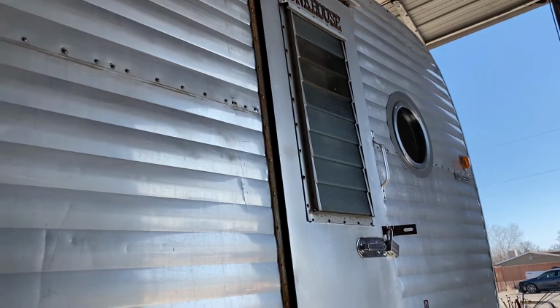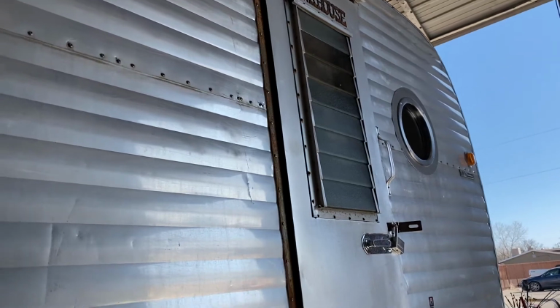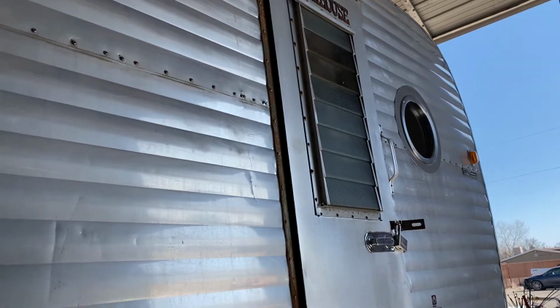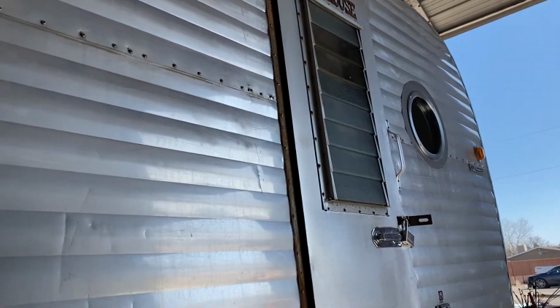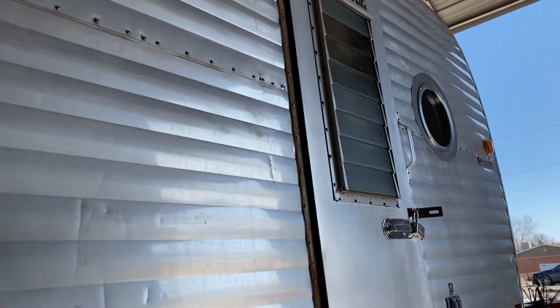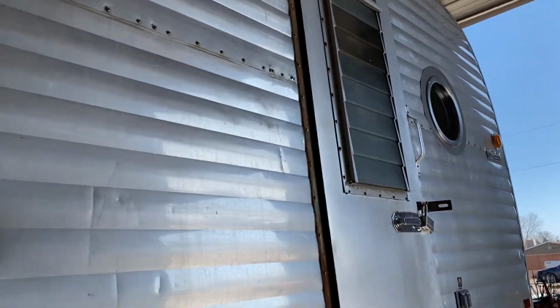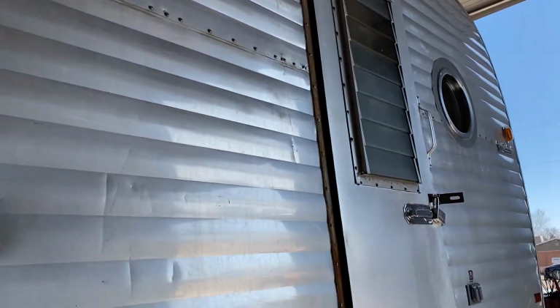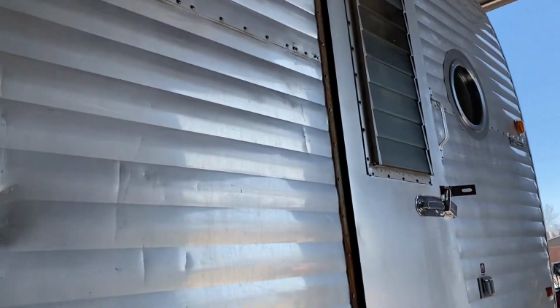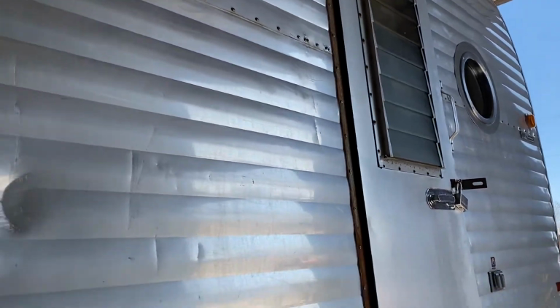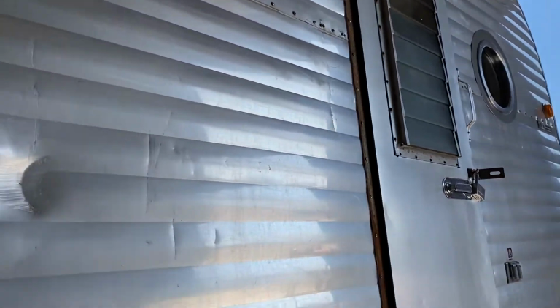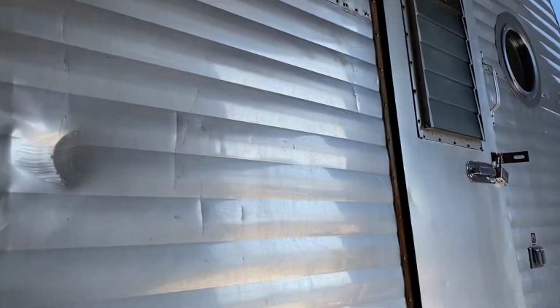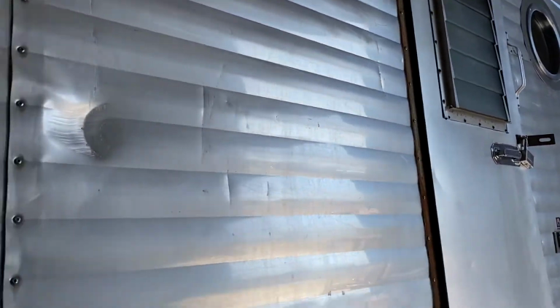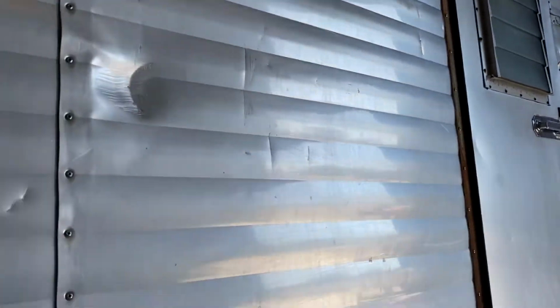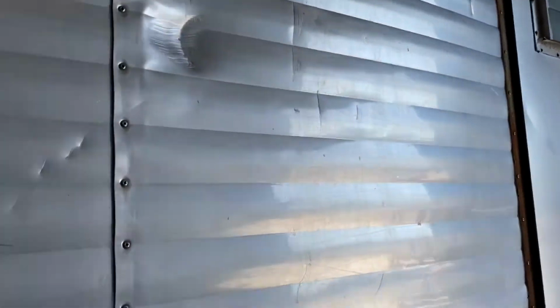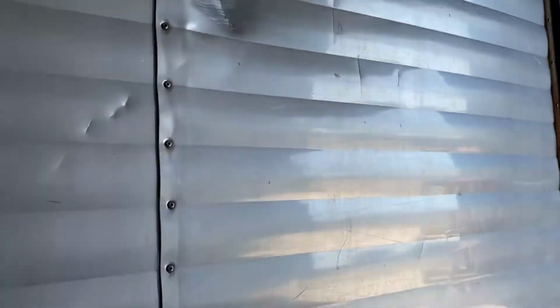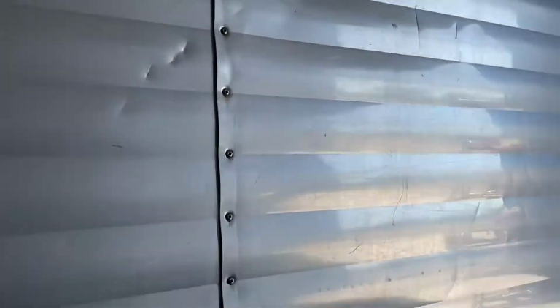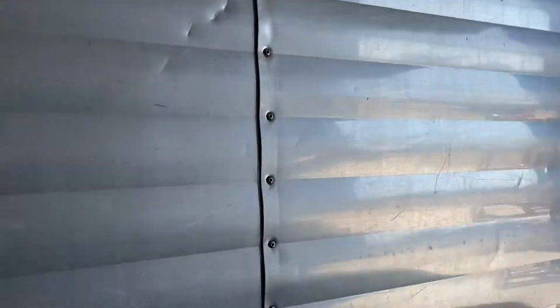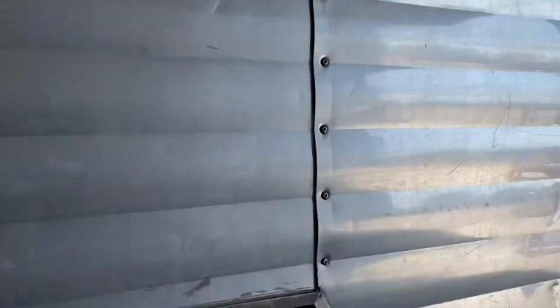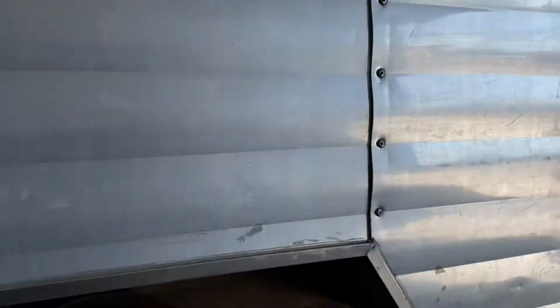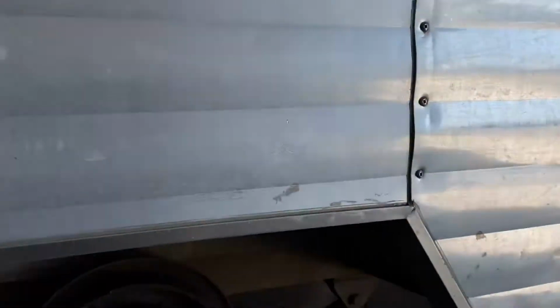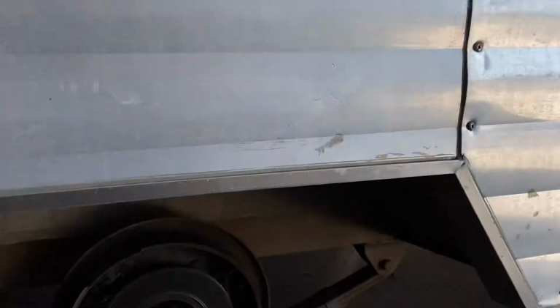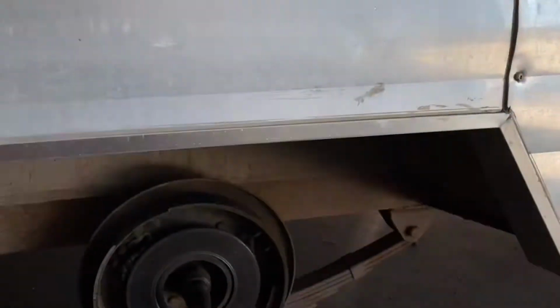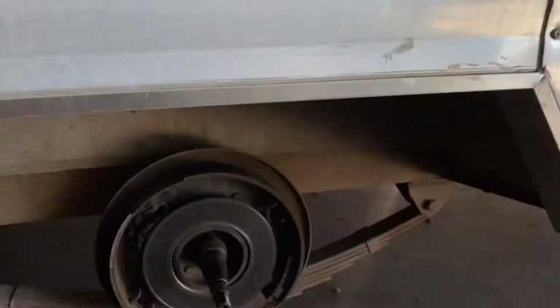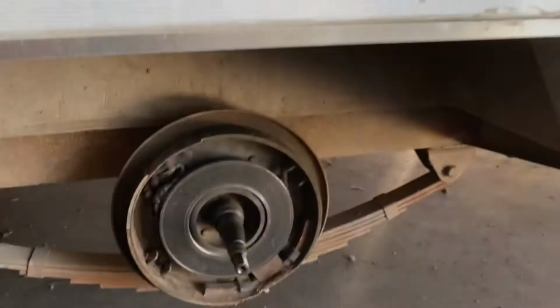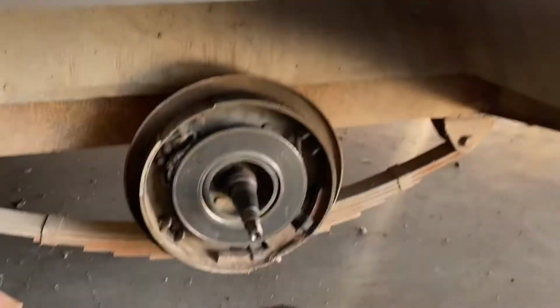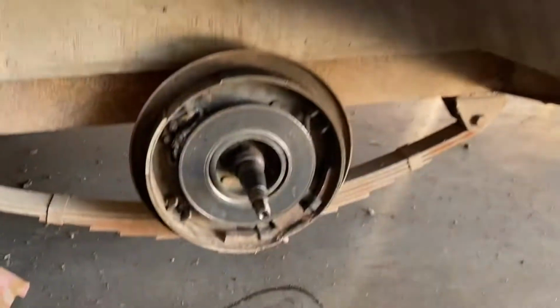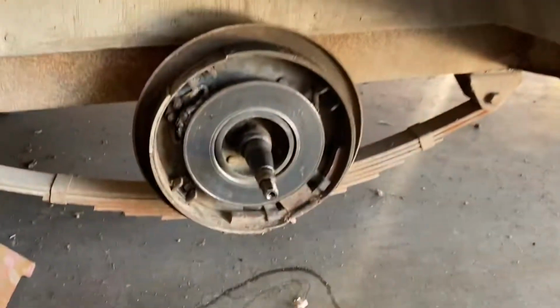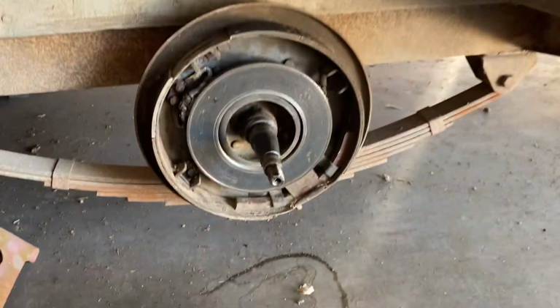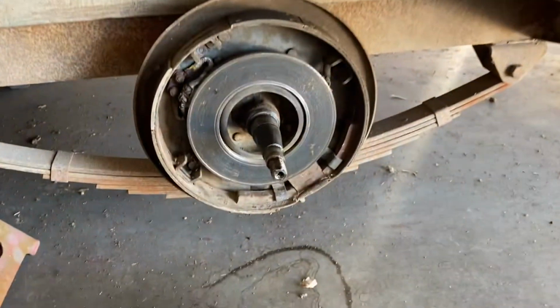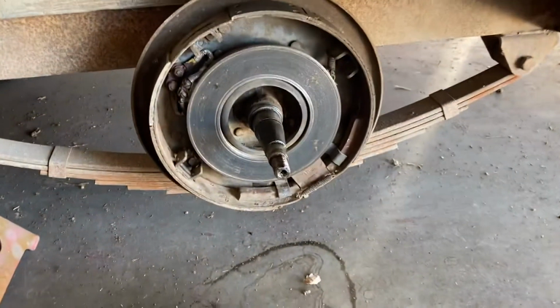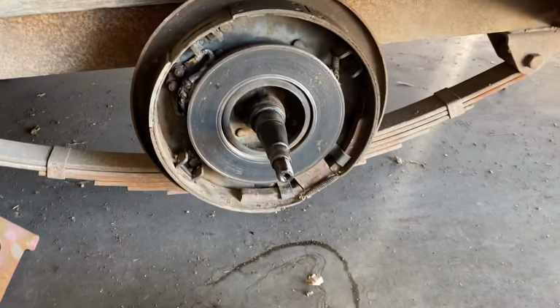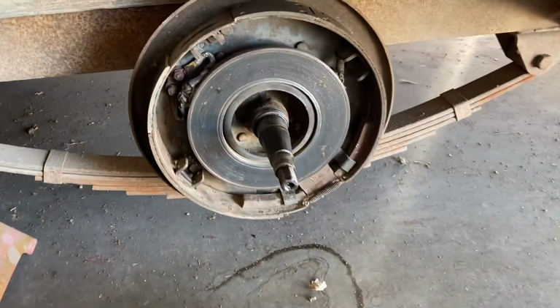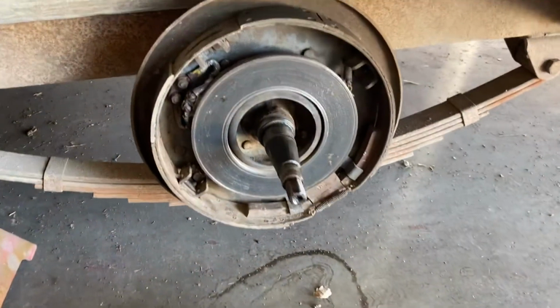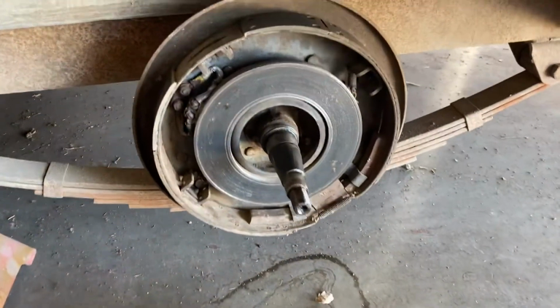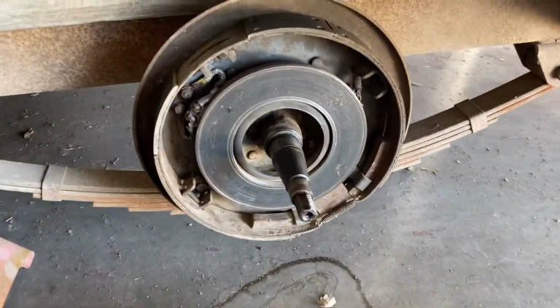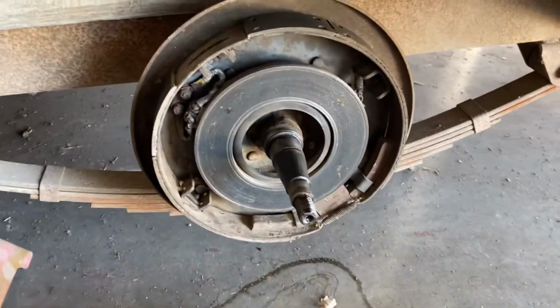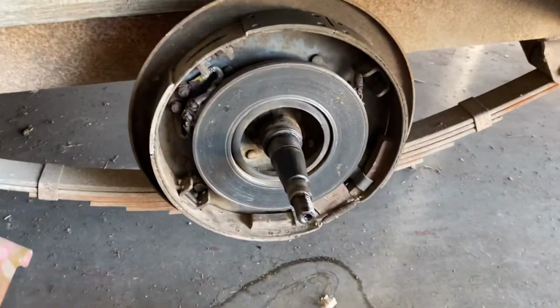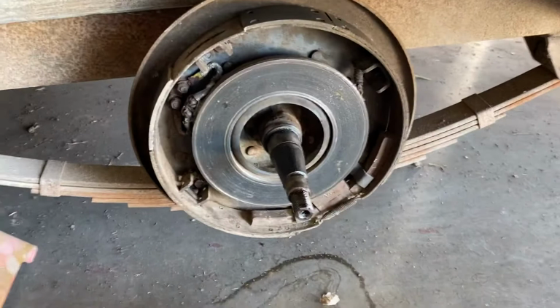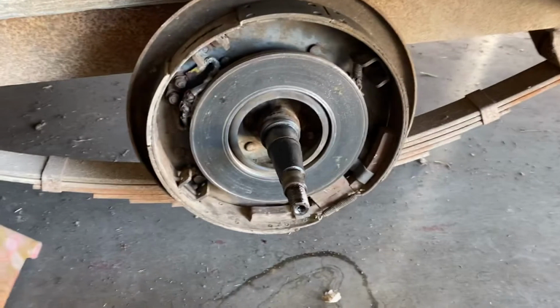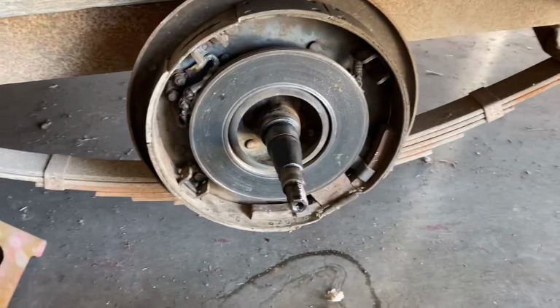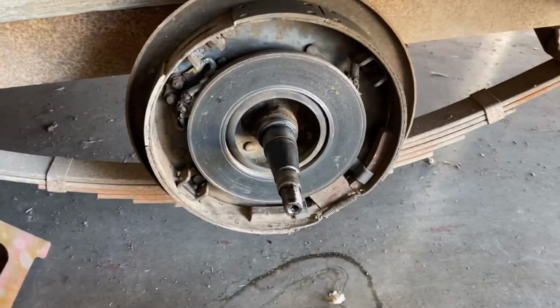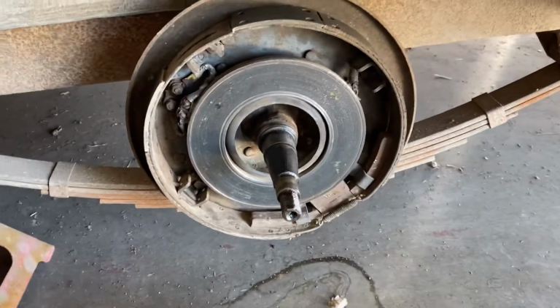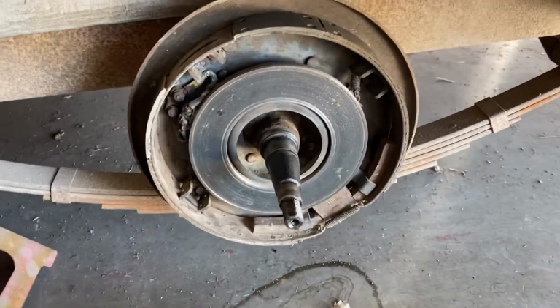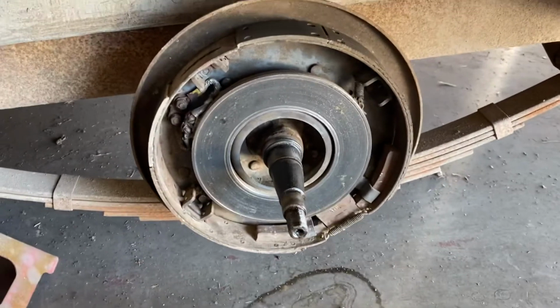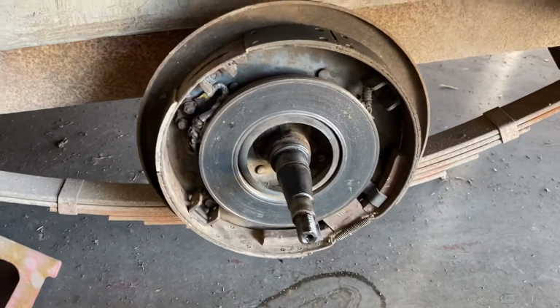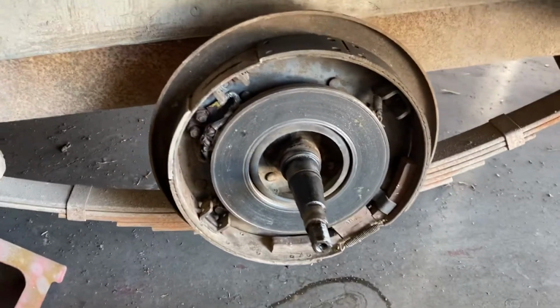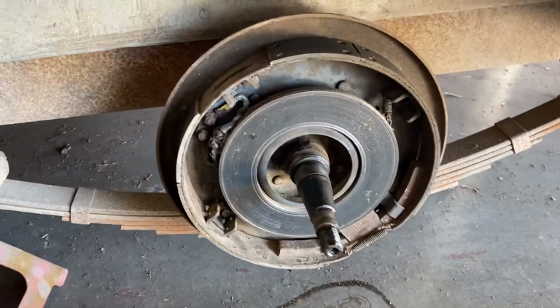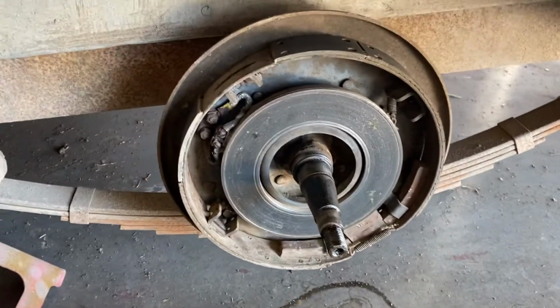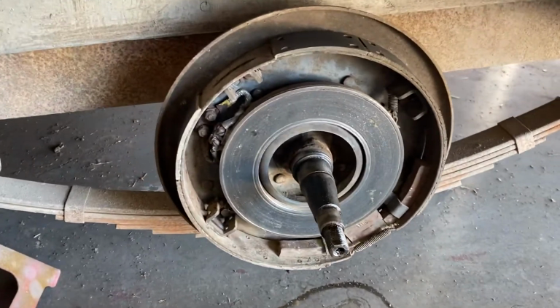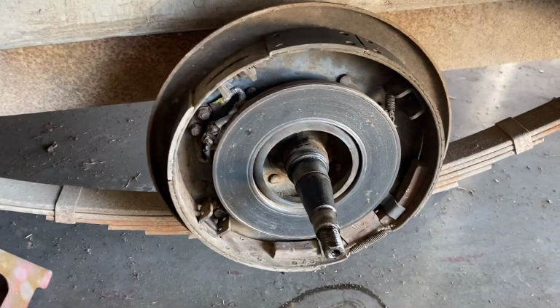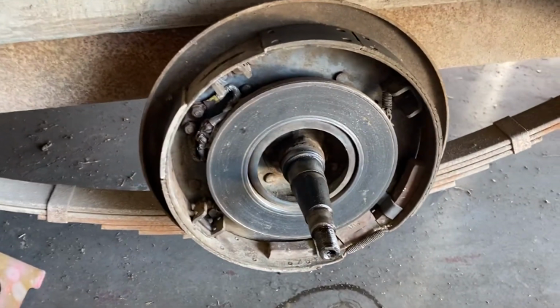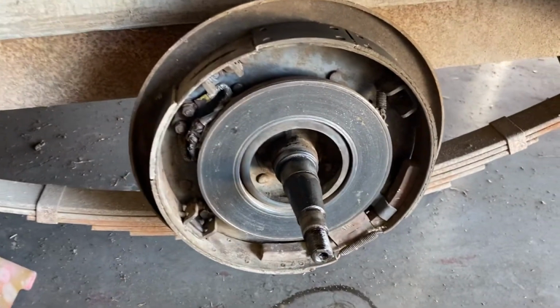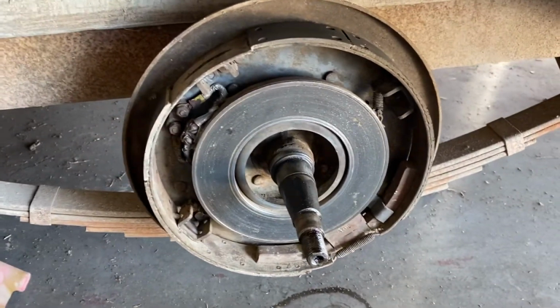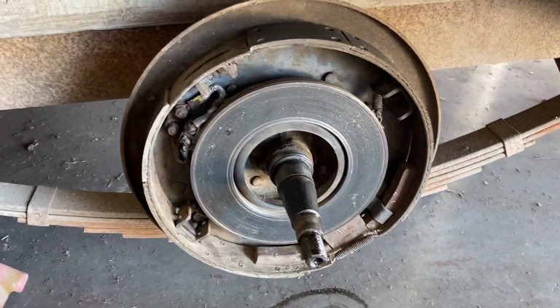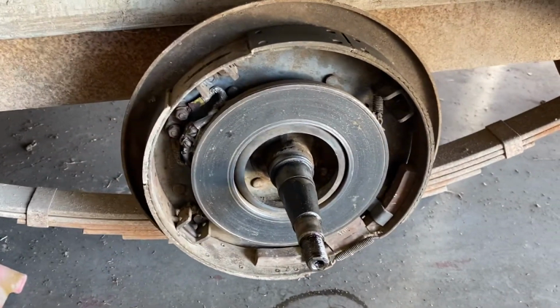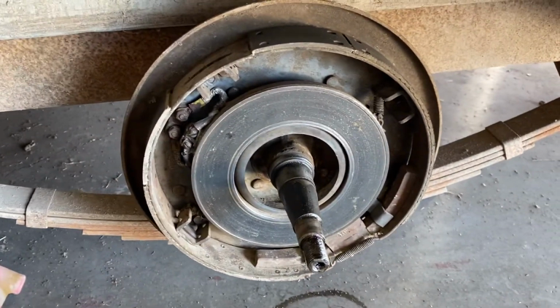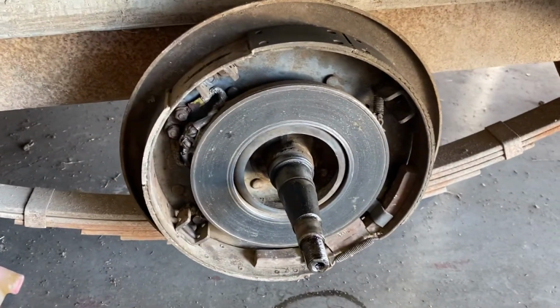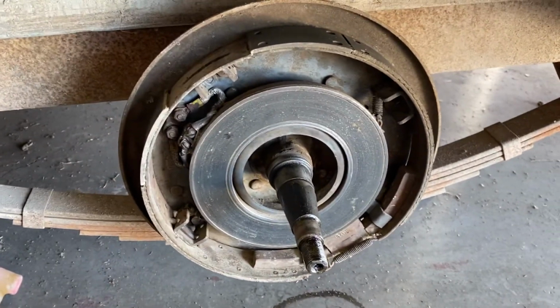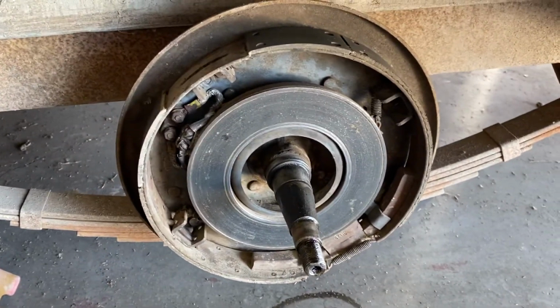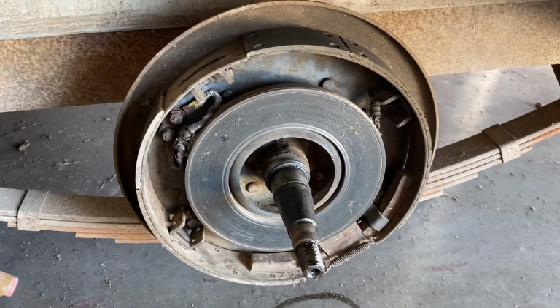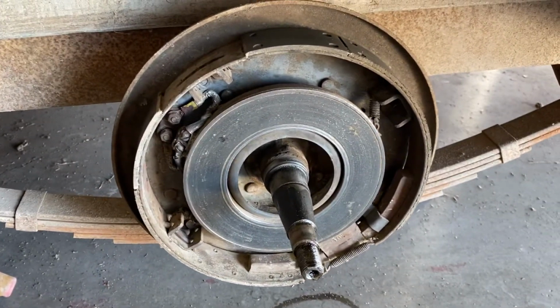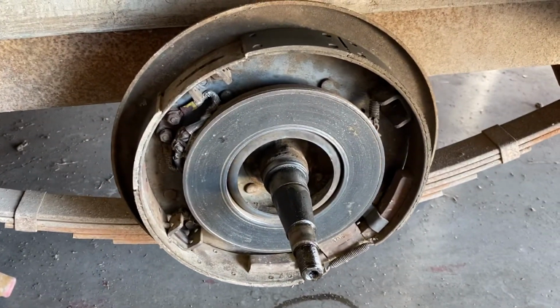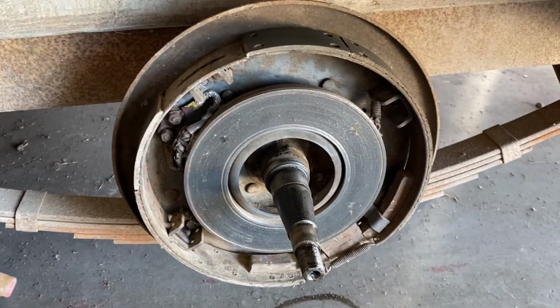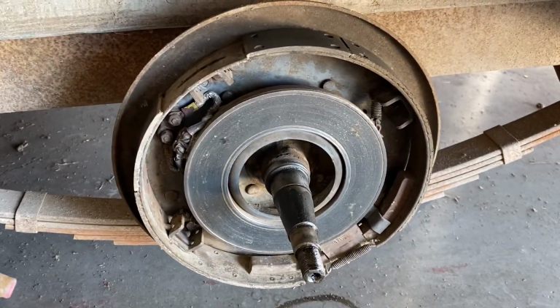Hey everybody, Action RV here. We are performing a bearing service on a 1959 Fan travel trailer.